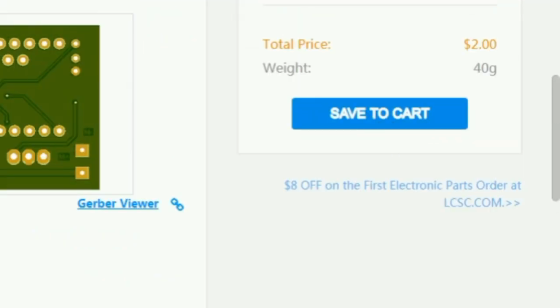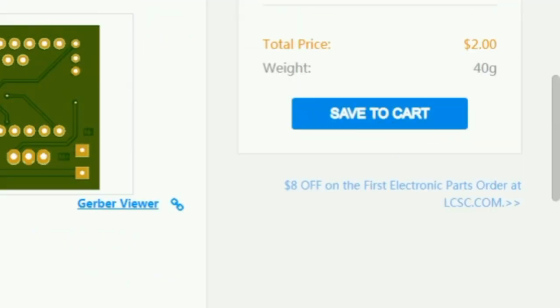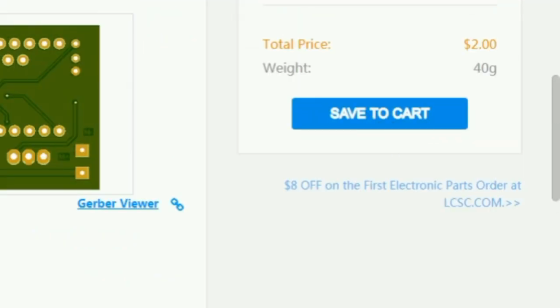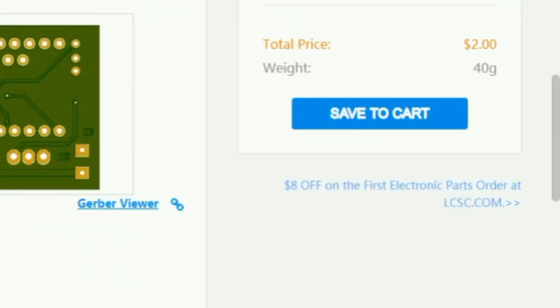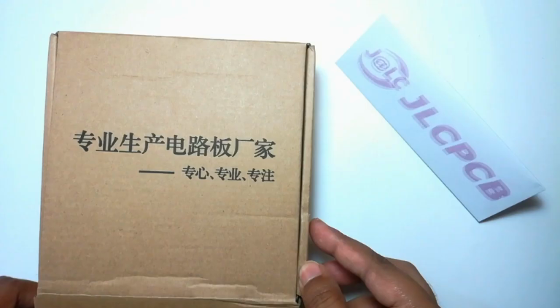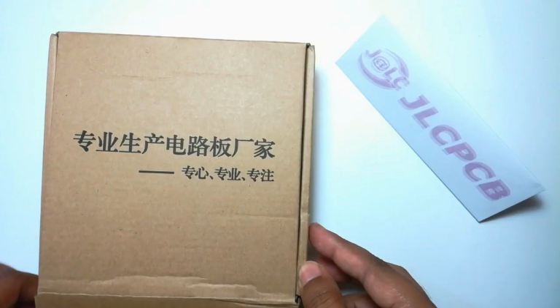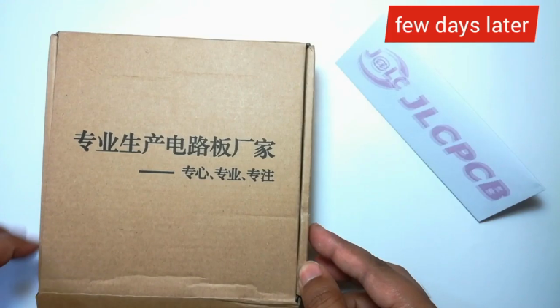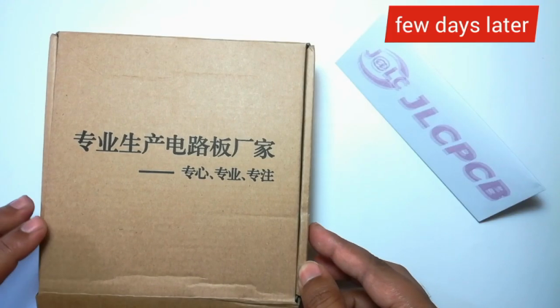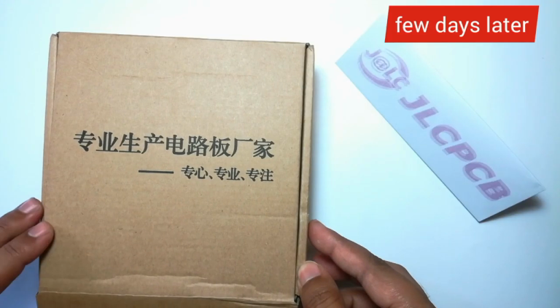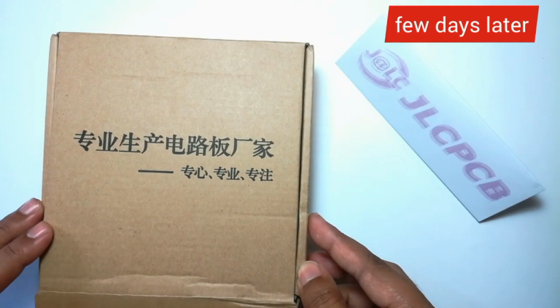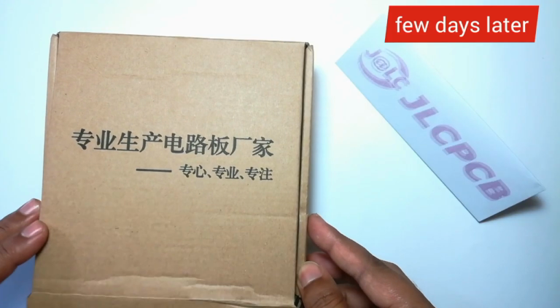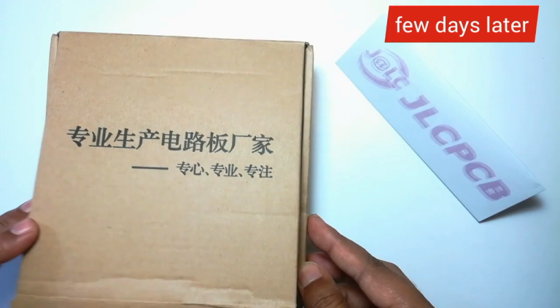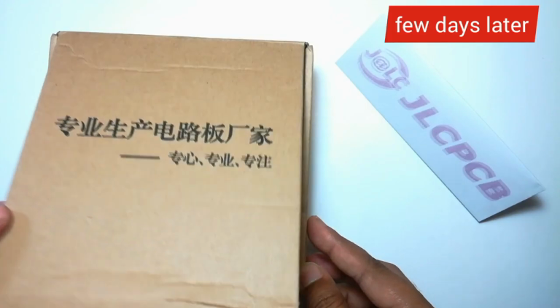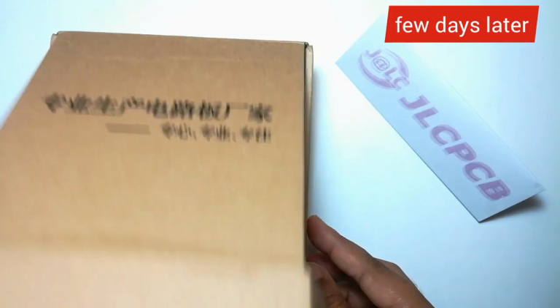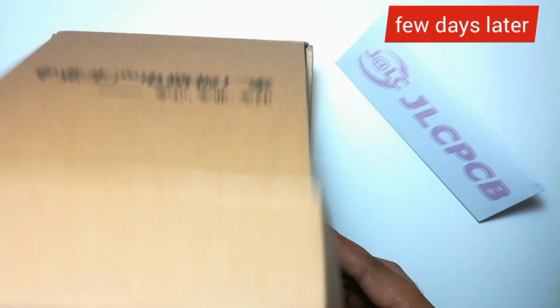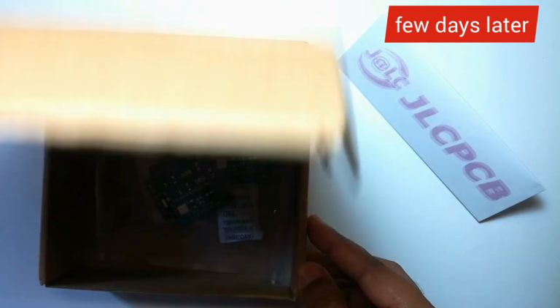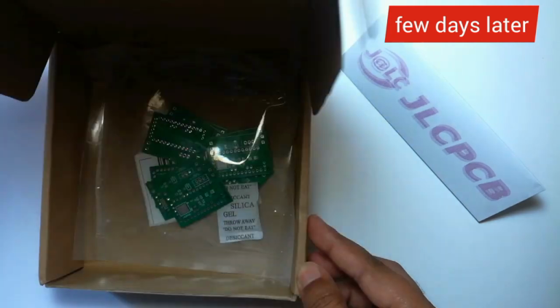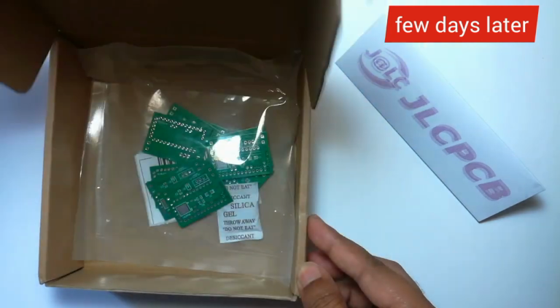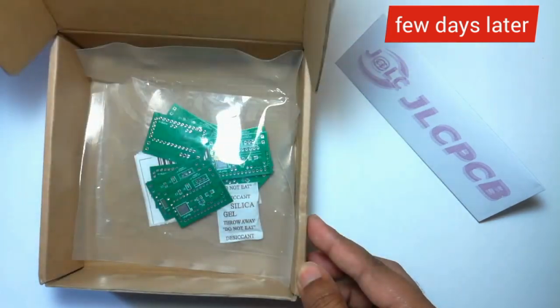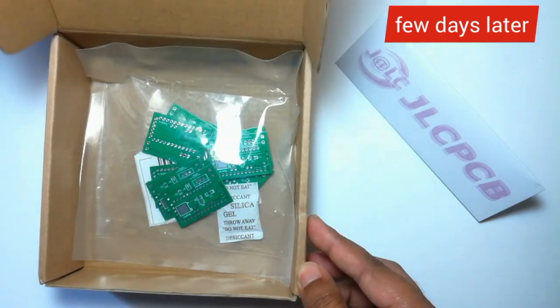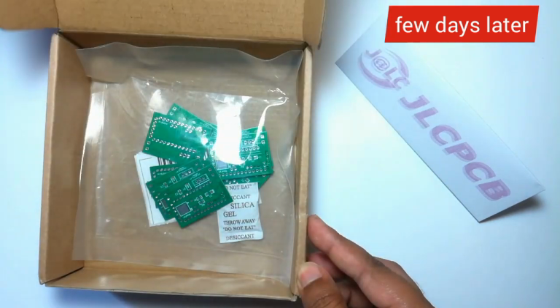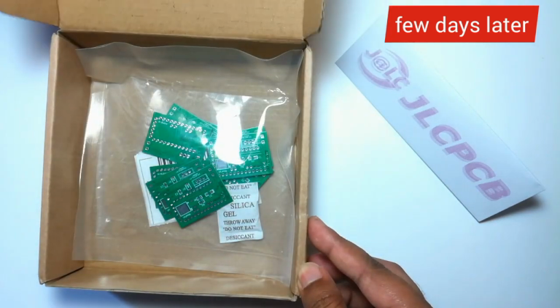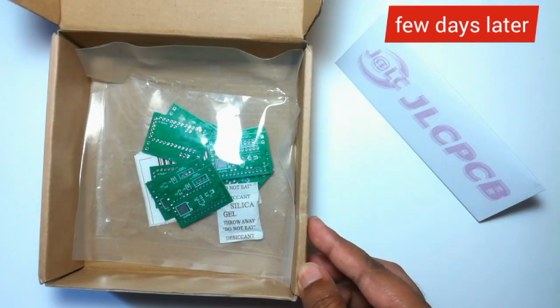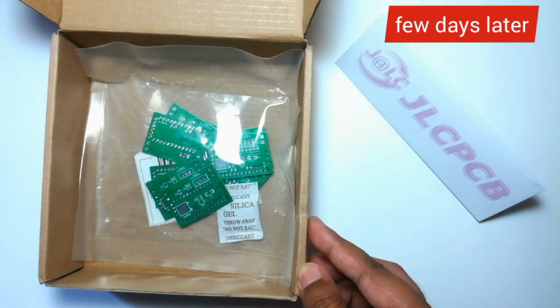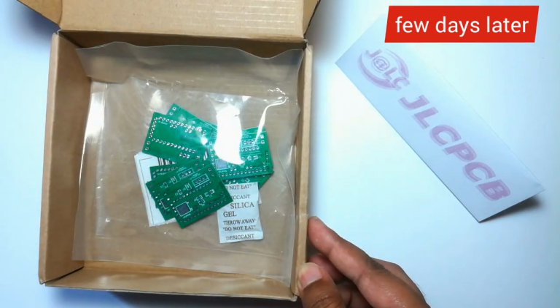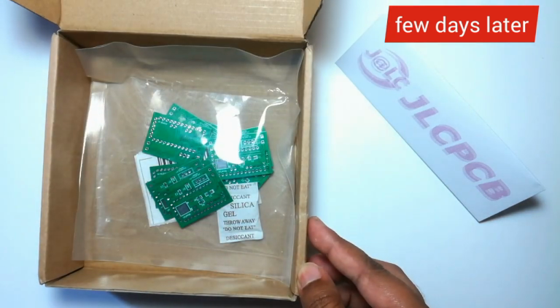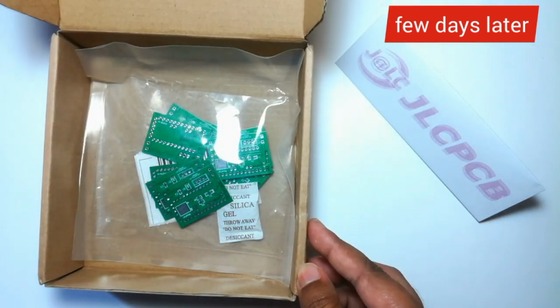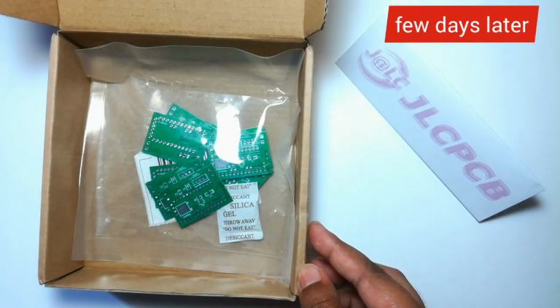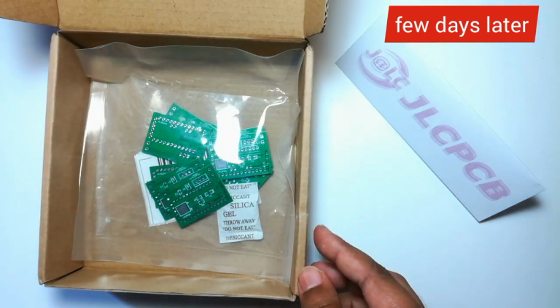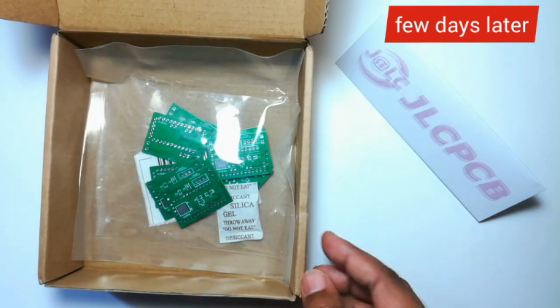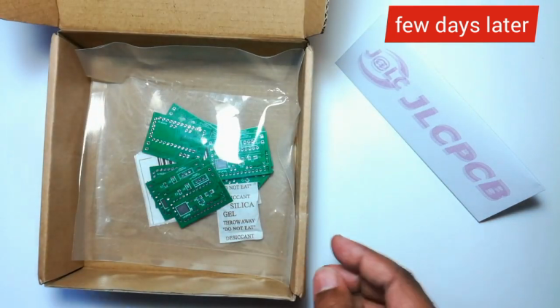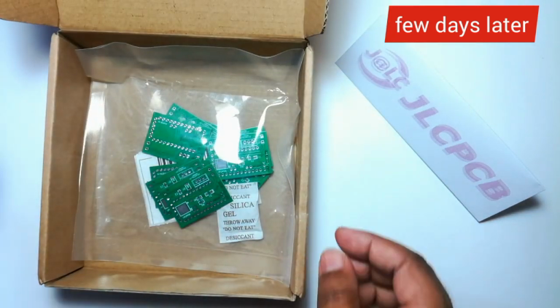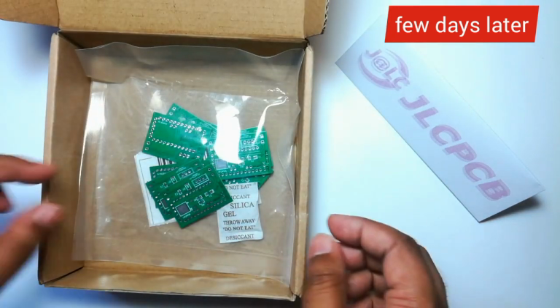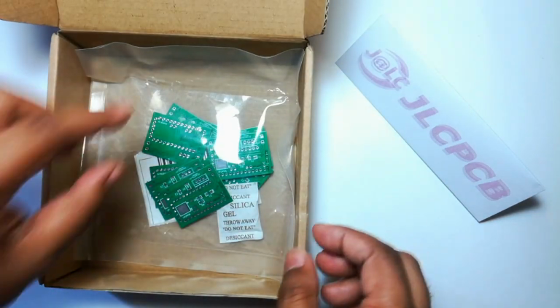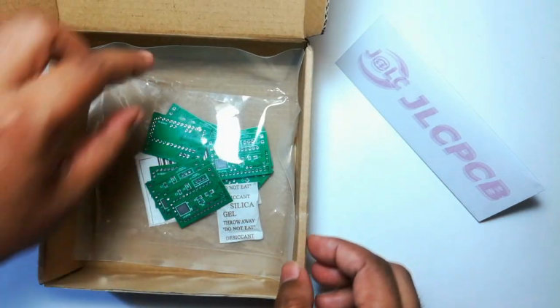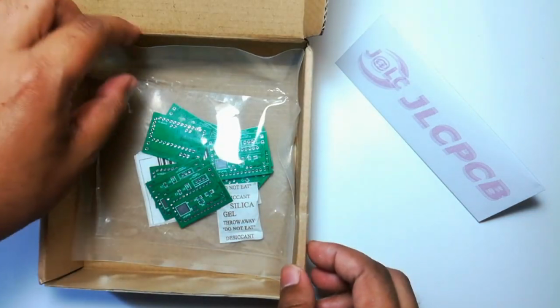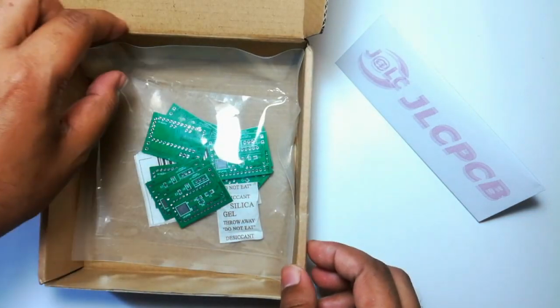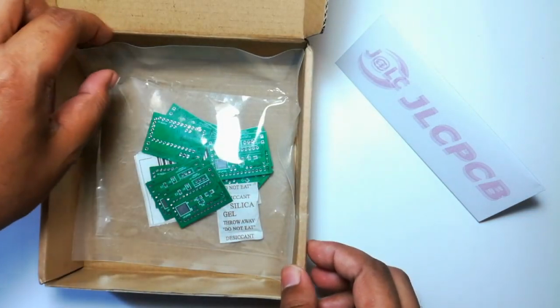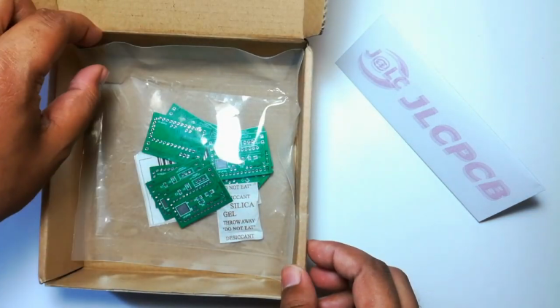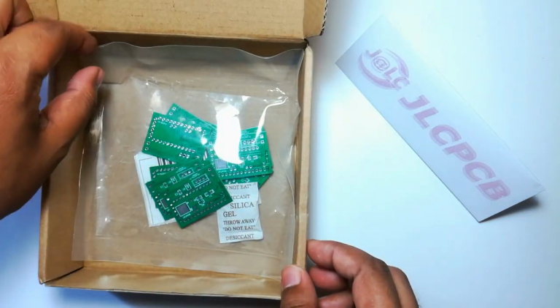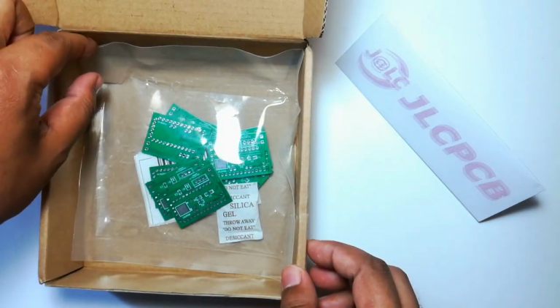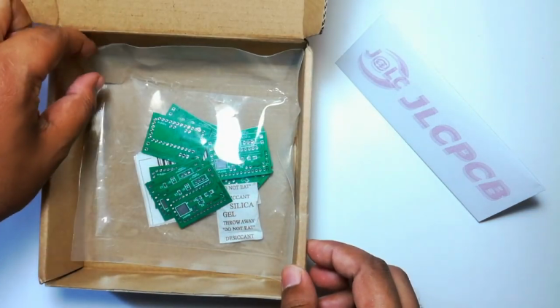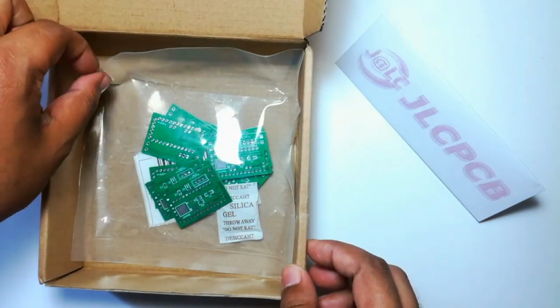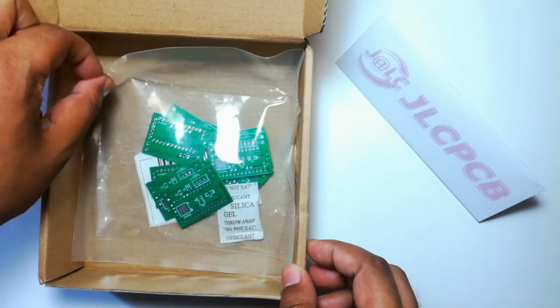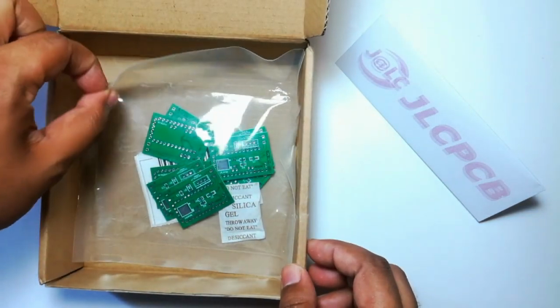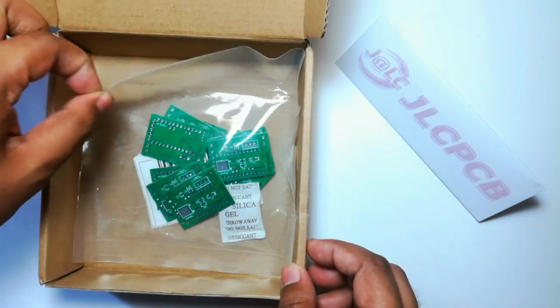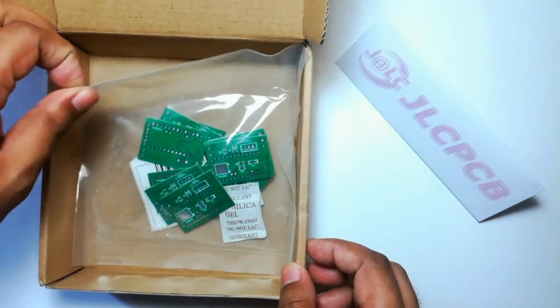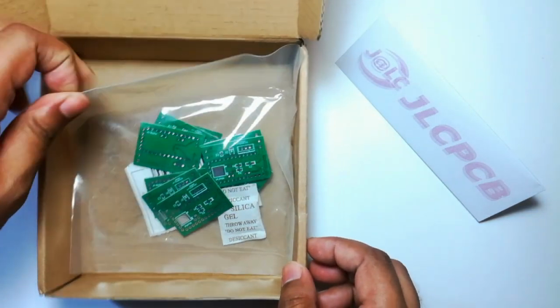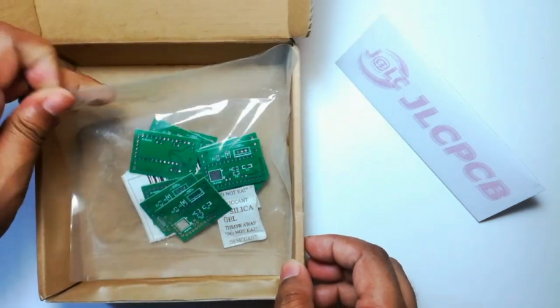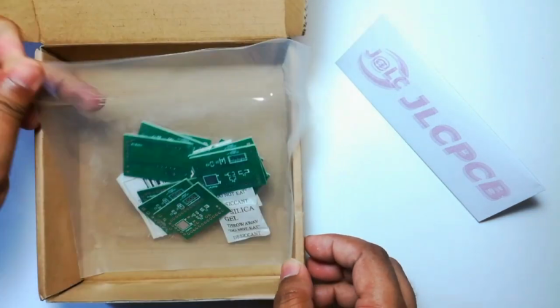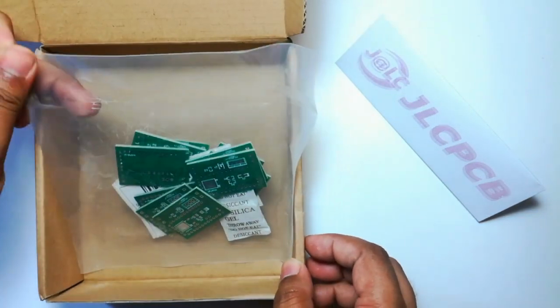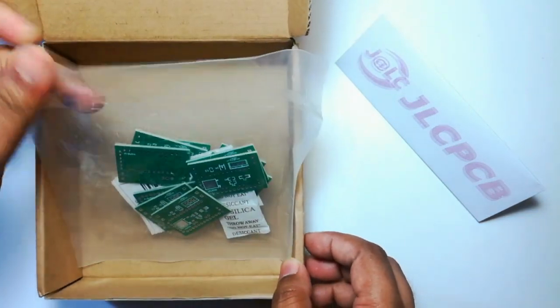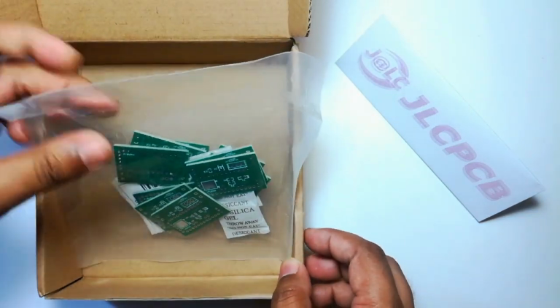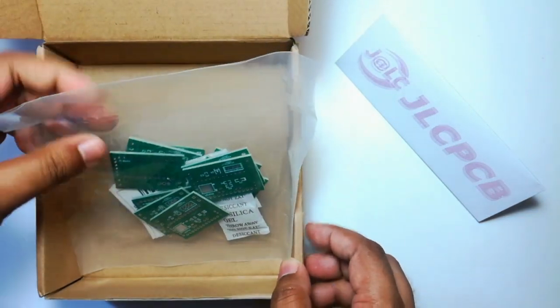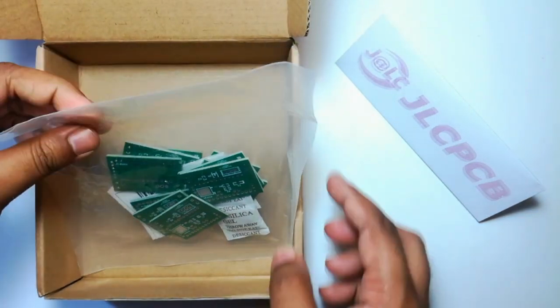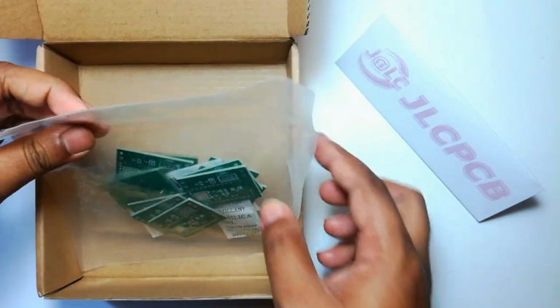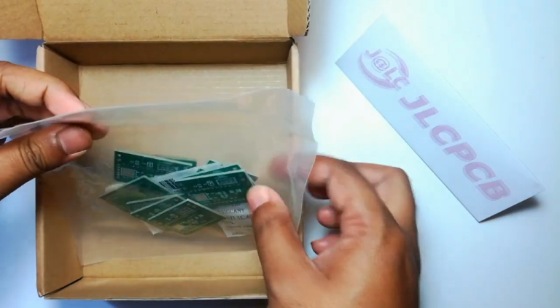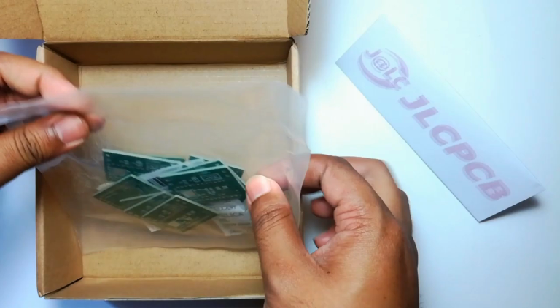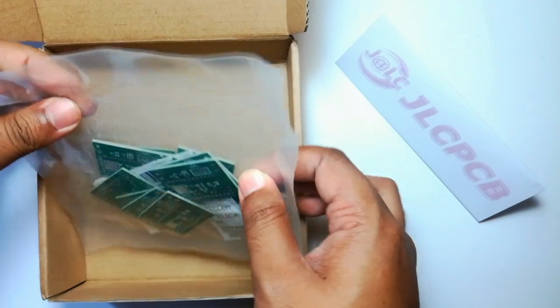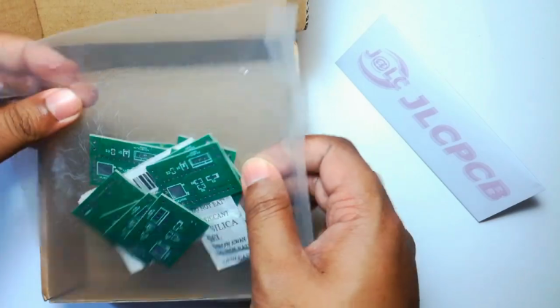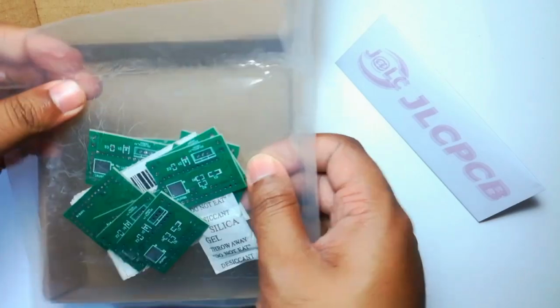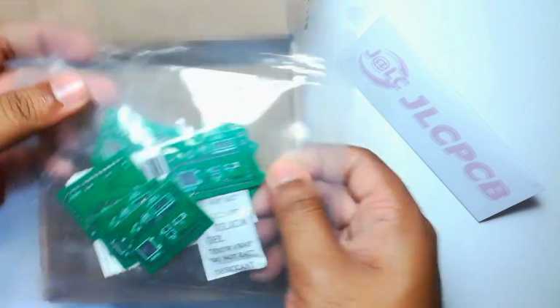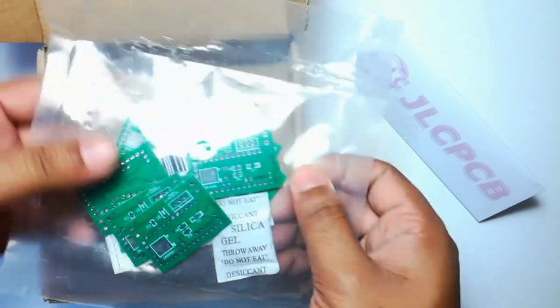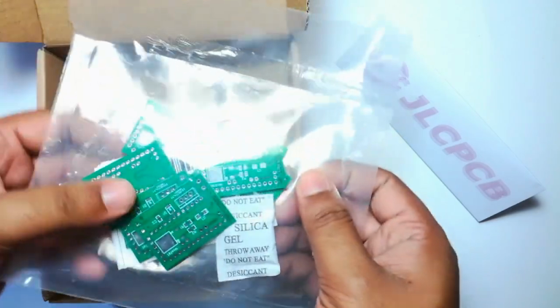The PCBs arrived after a few days. The quality of the PCBs is really great.